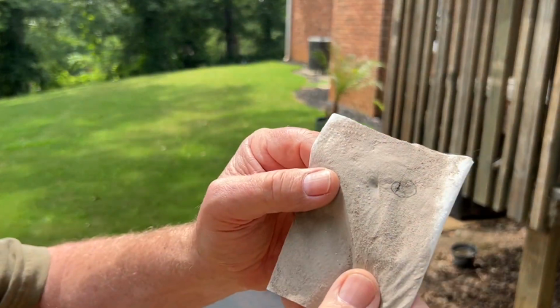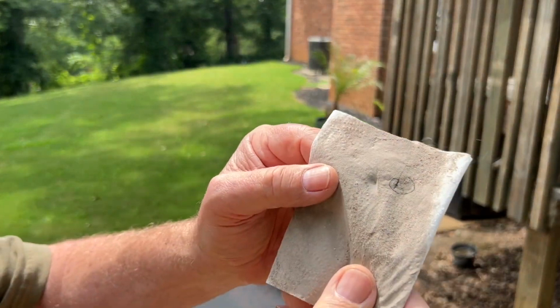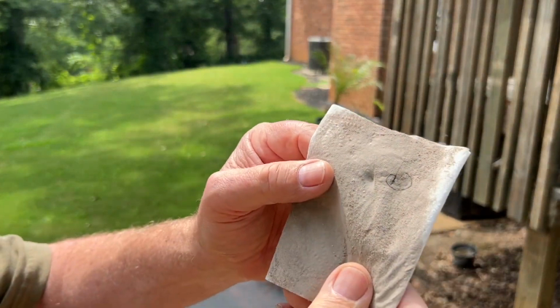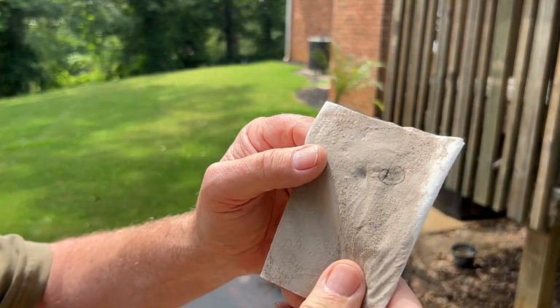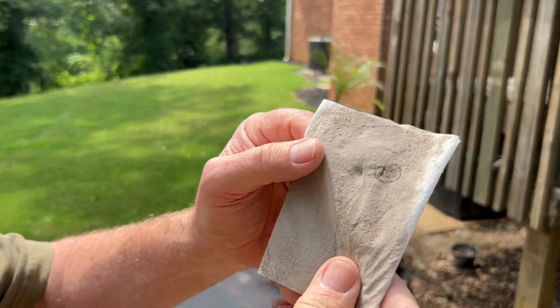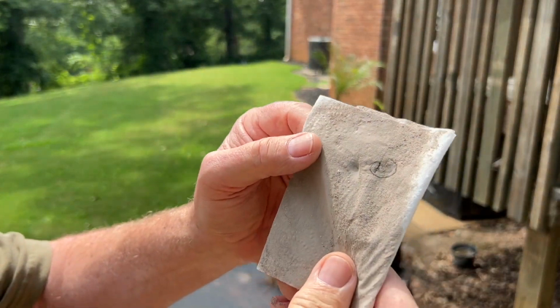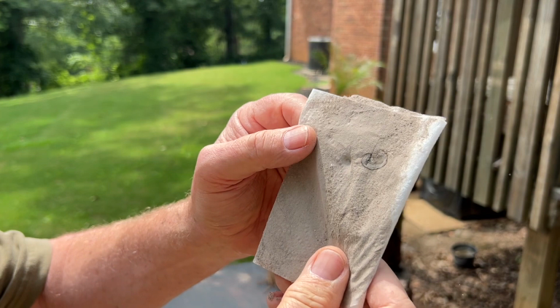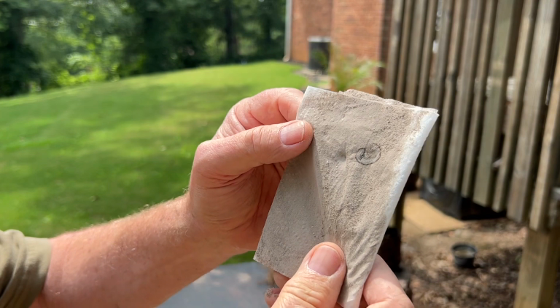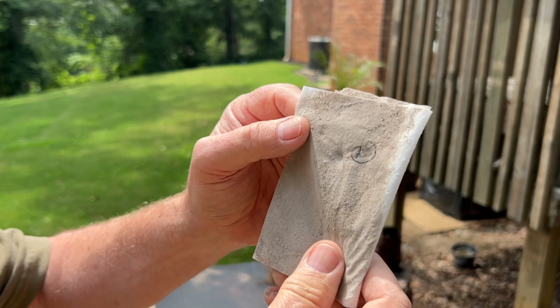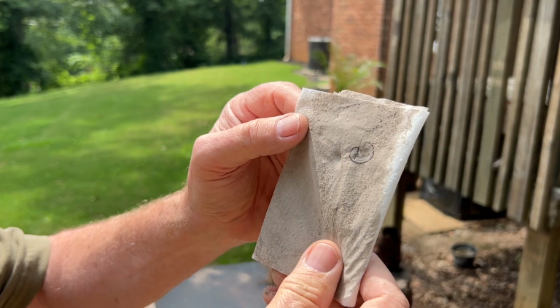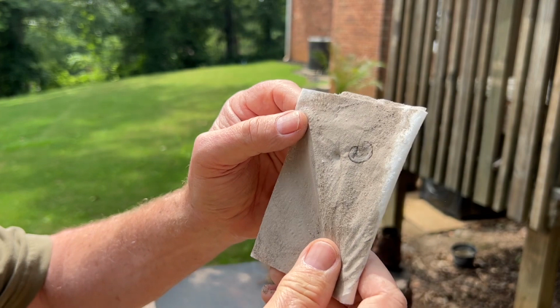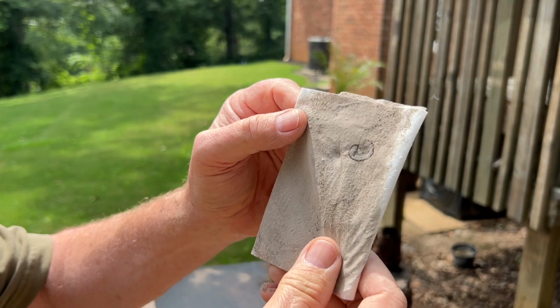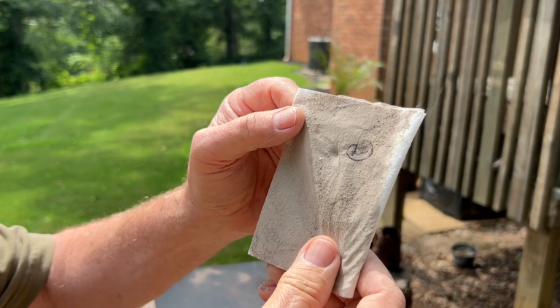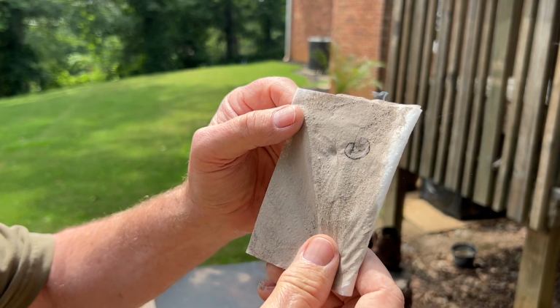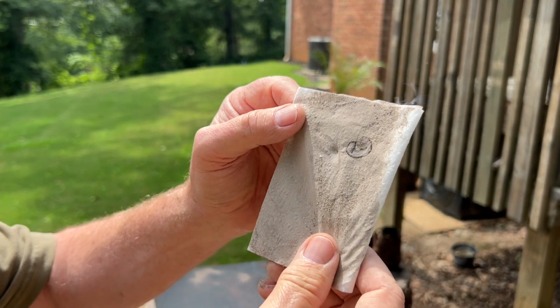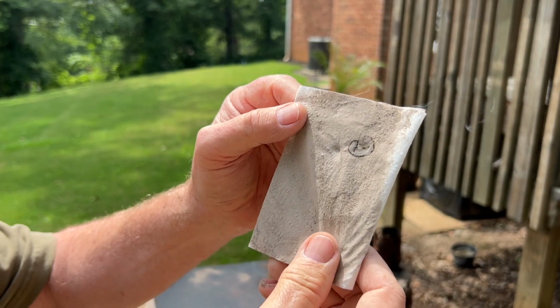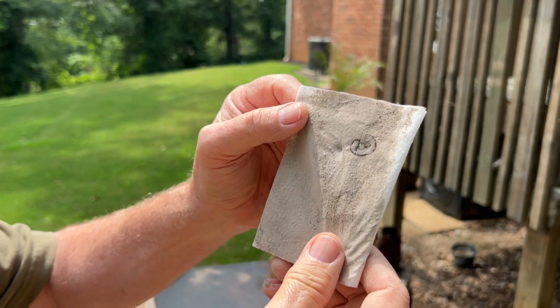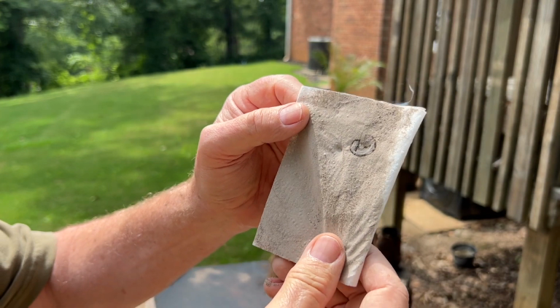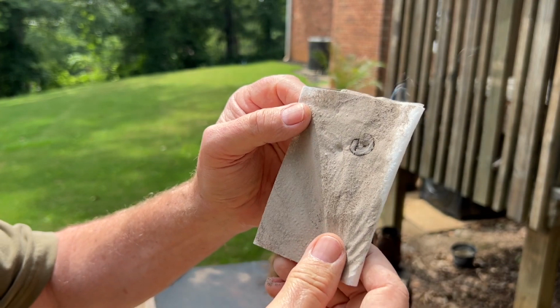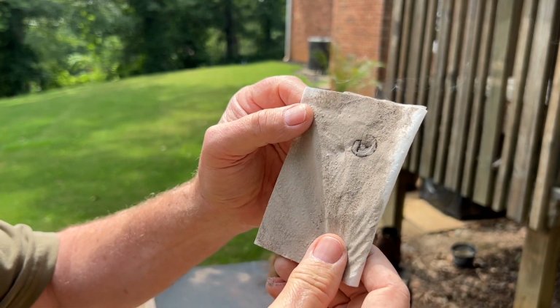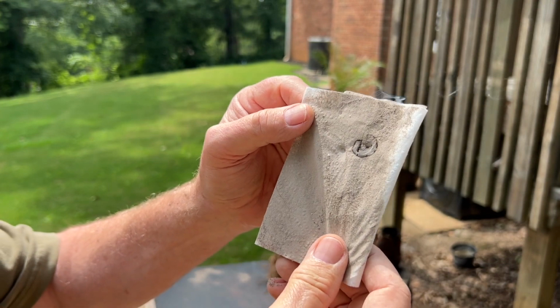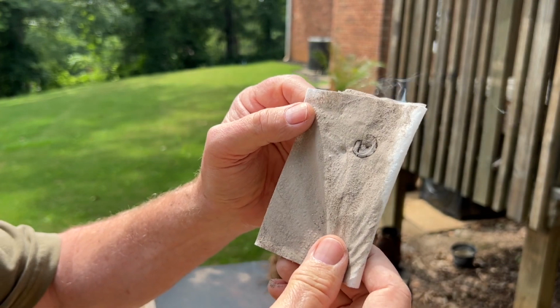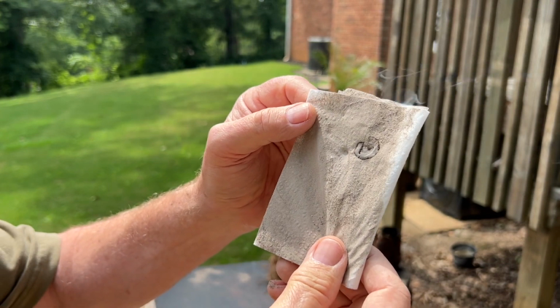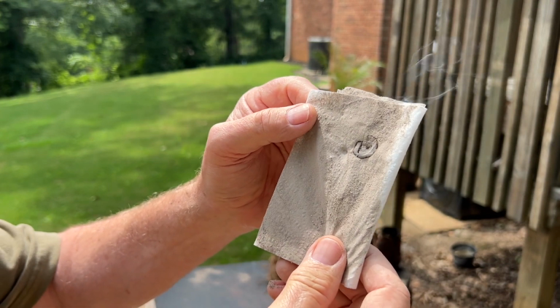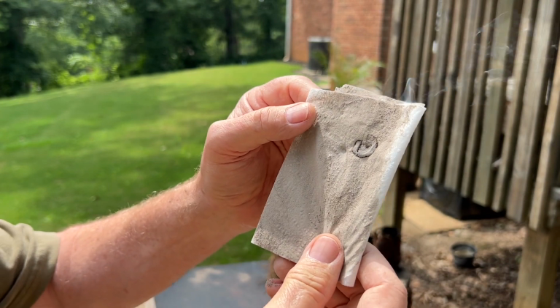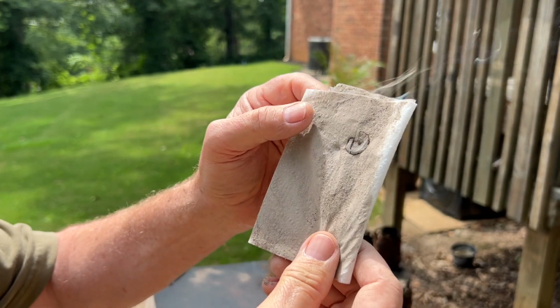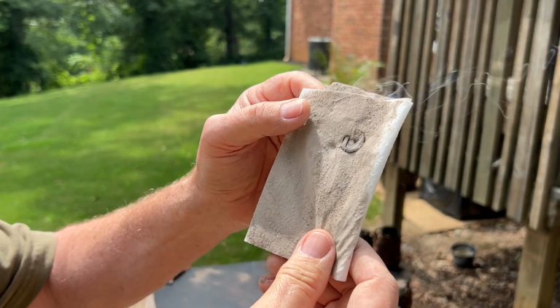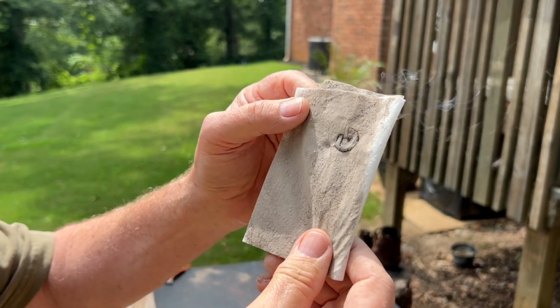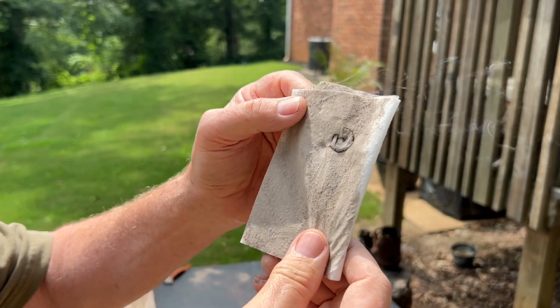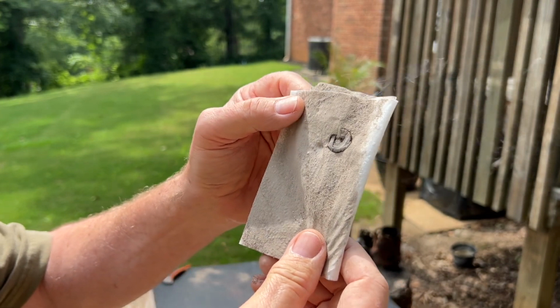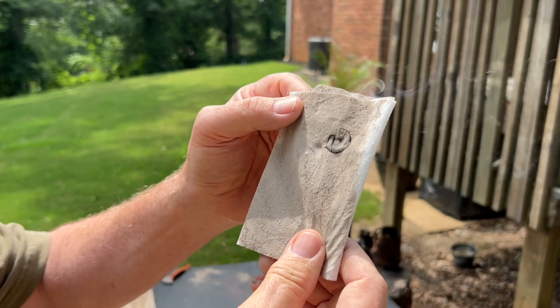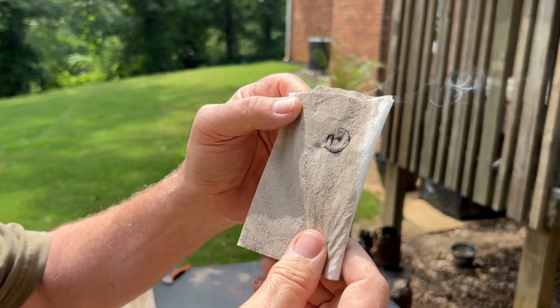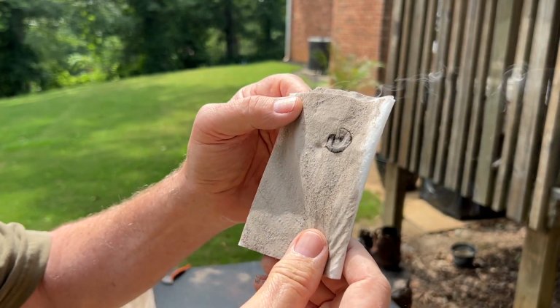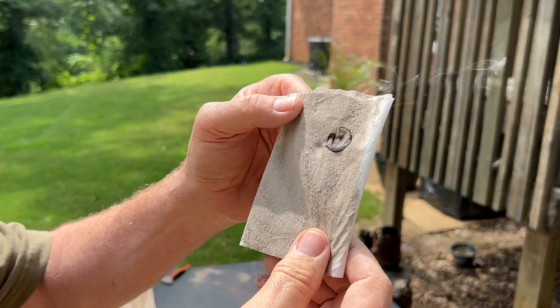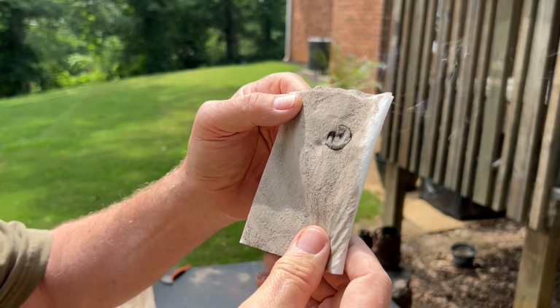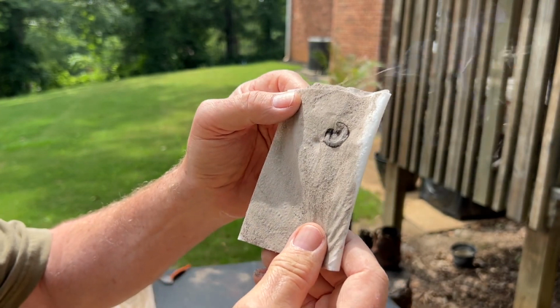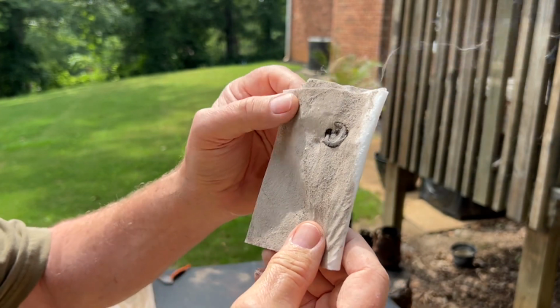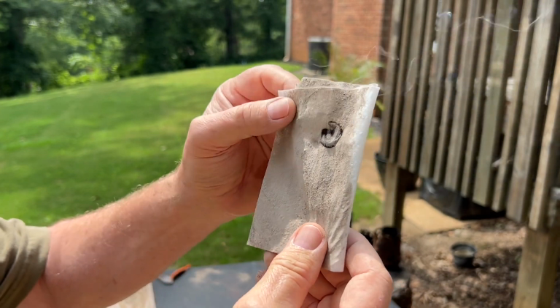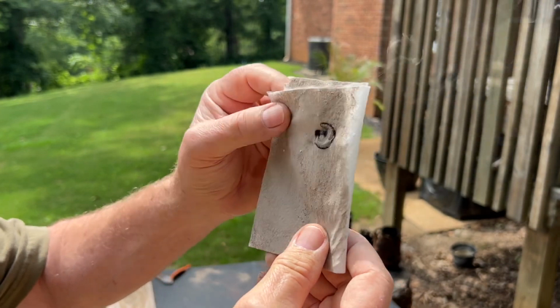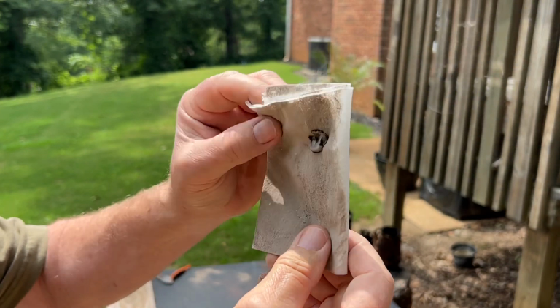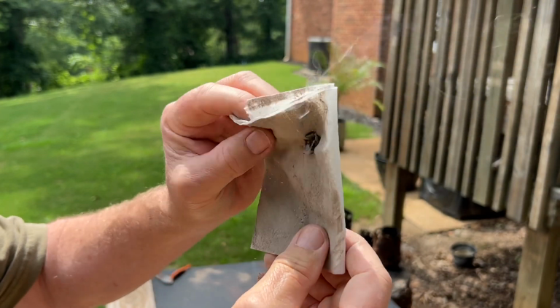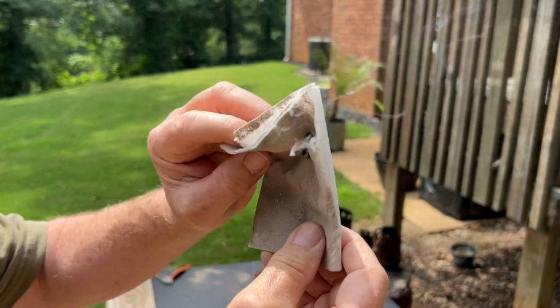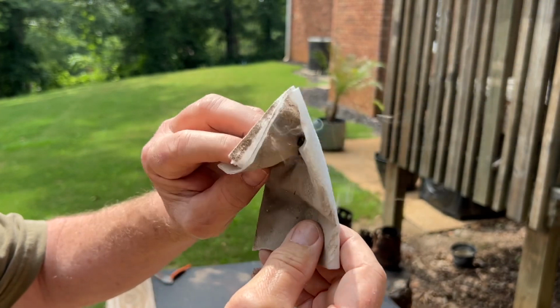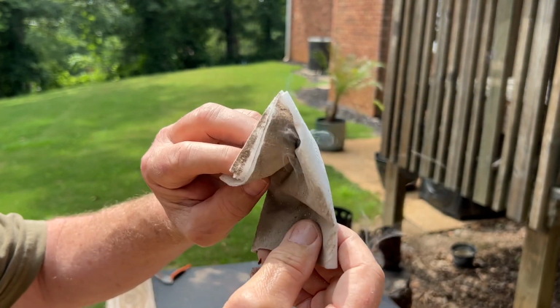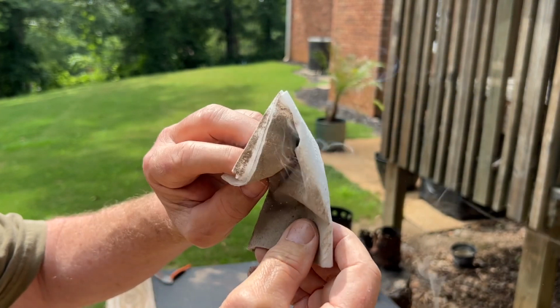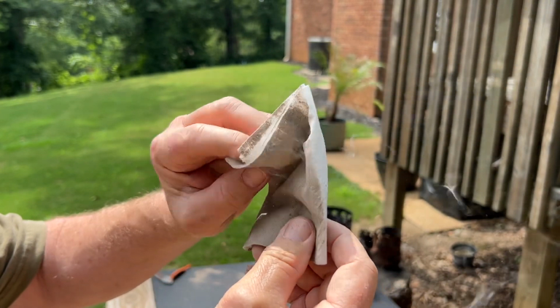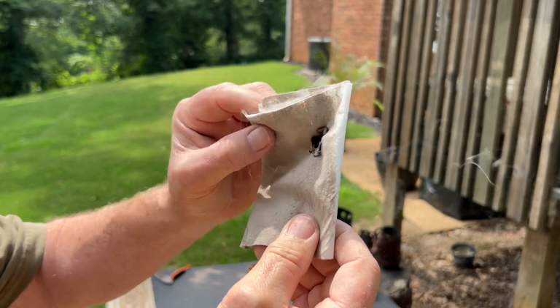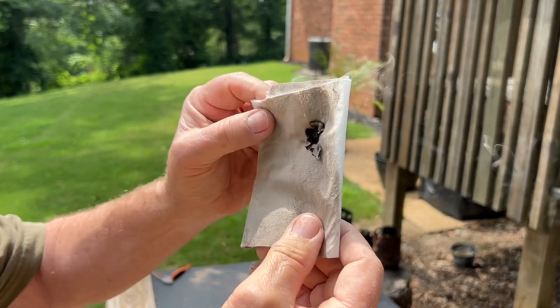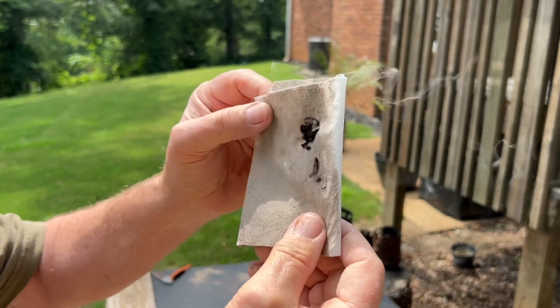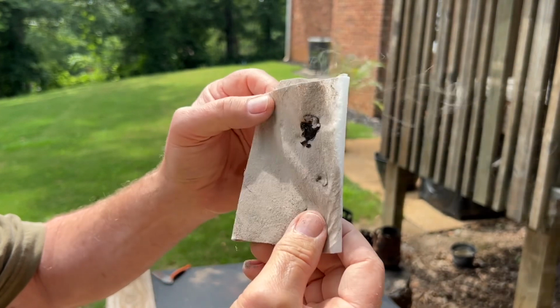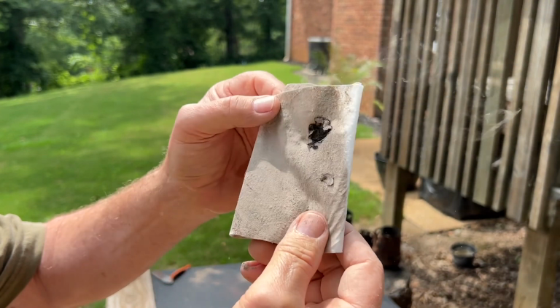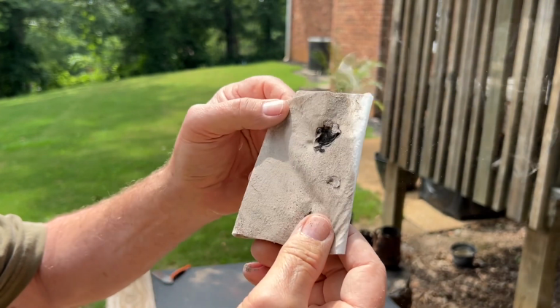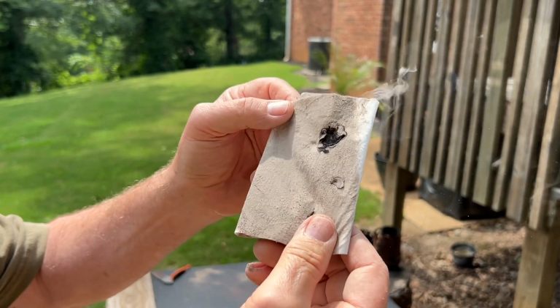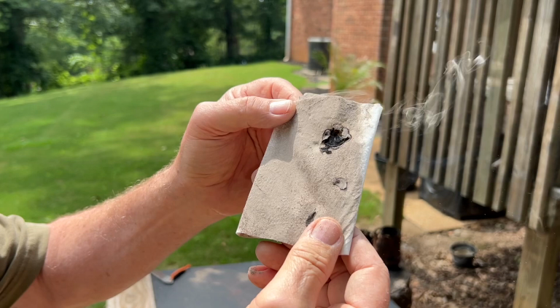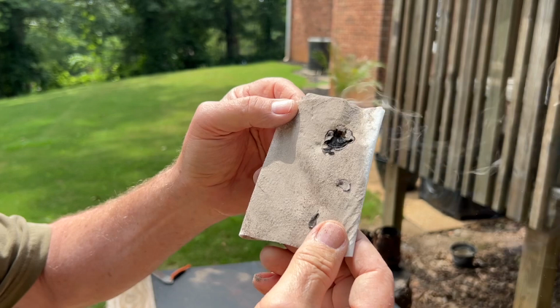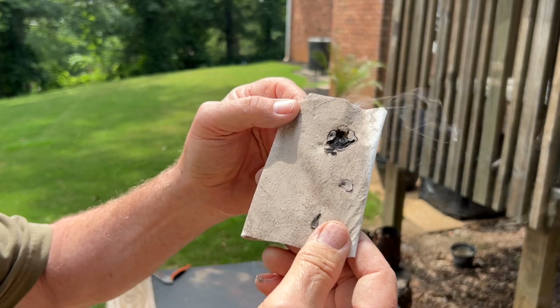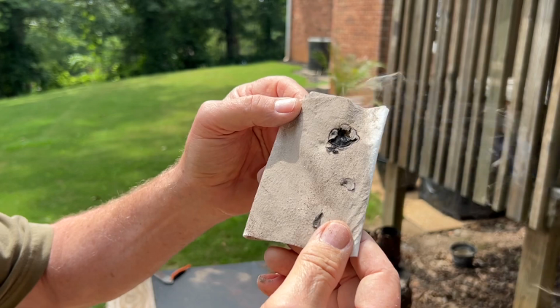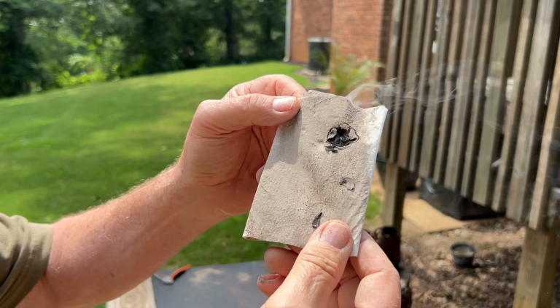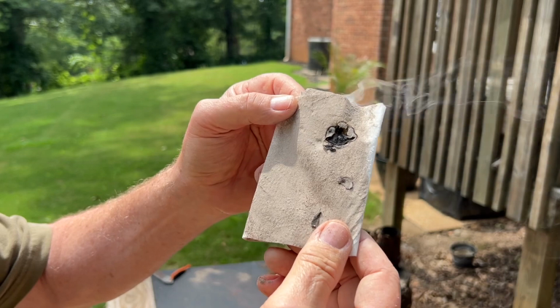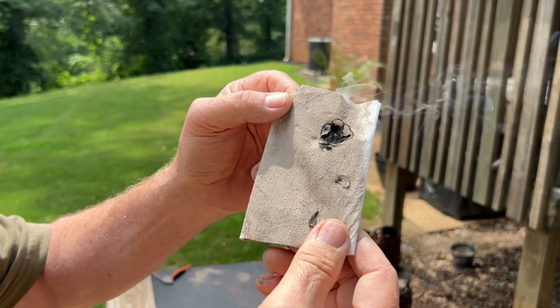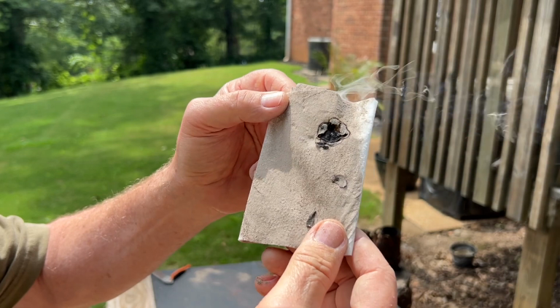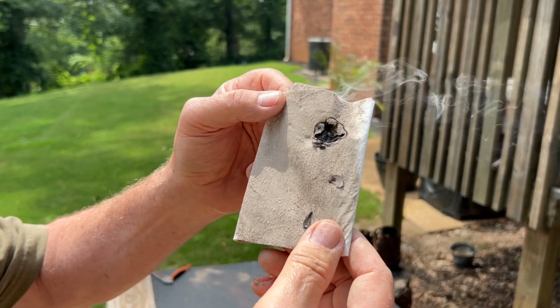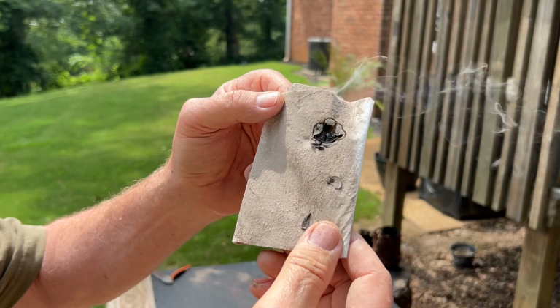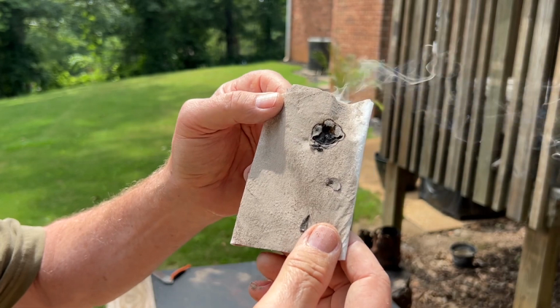And since the toilet paper is ashed, it will act just like a coal extender and burn for a very long time.